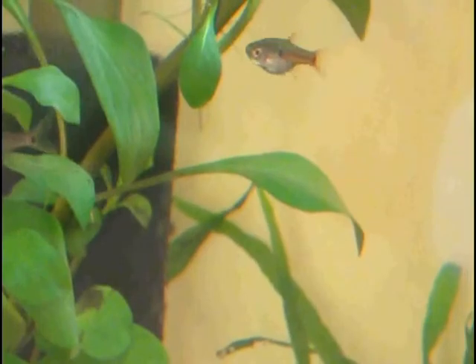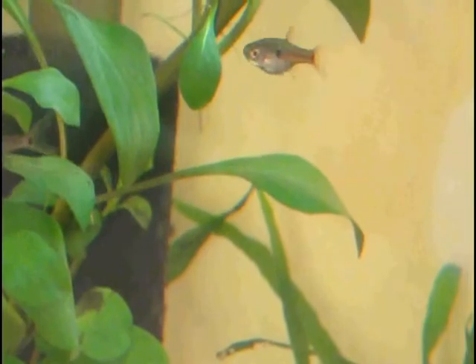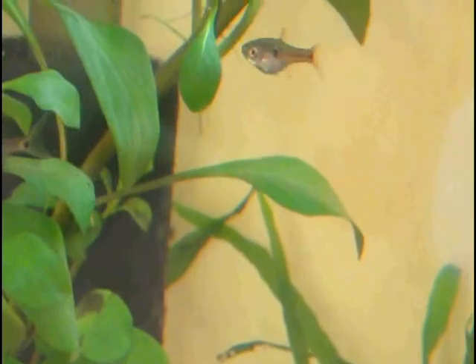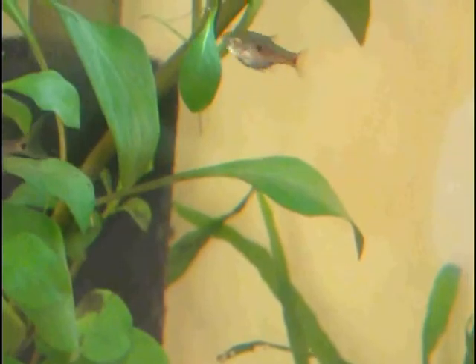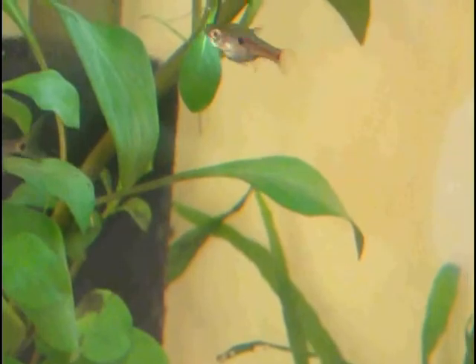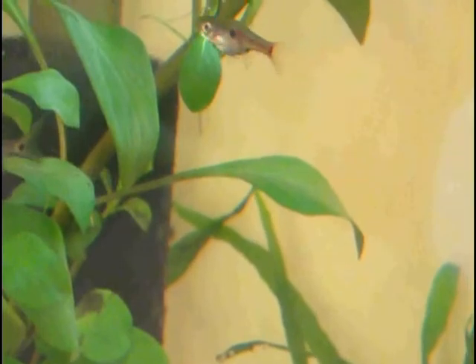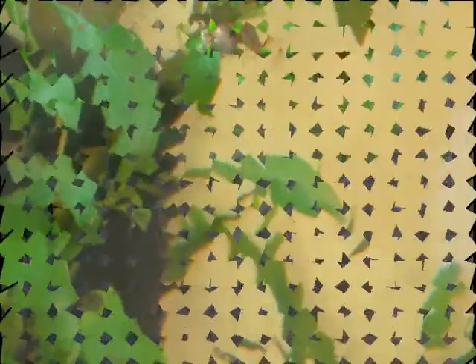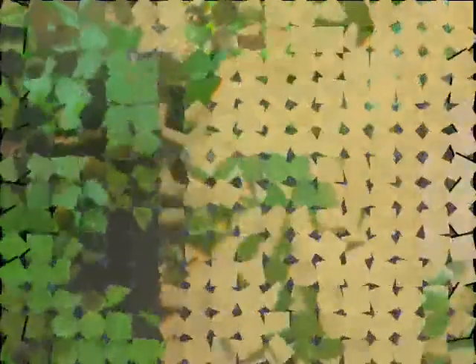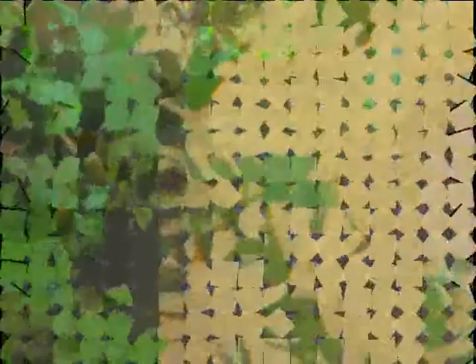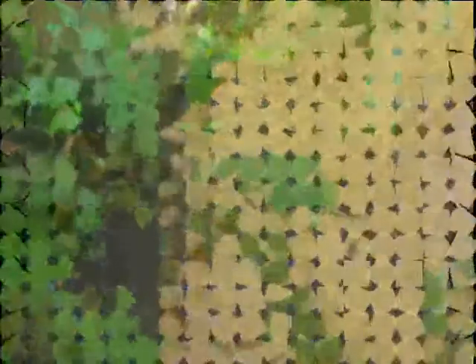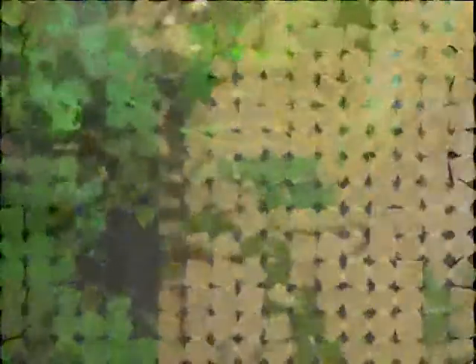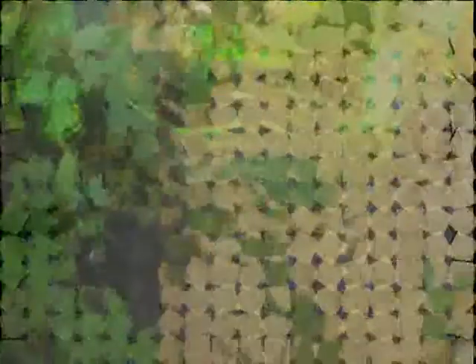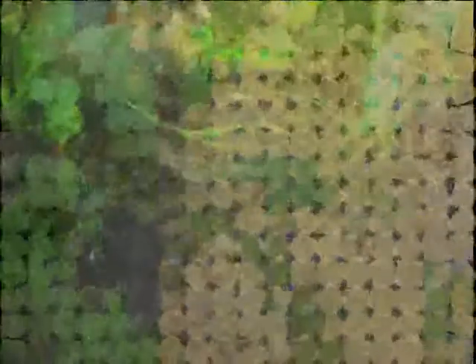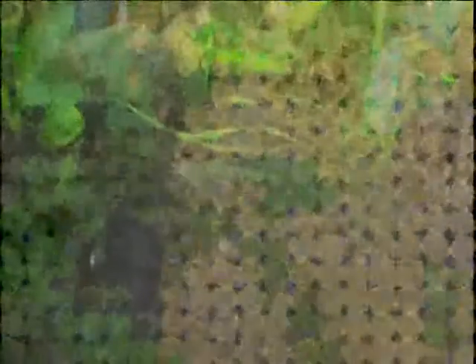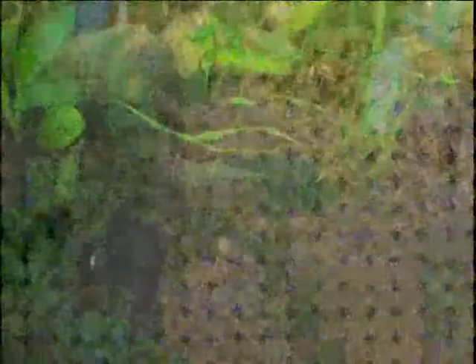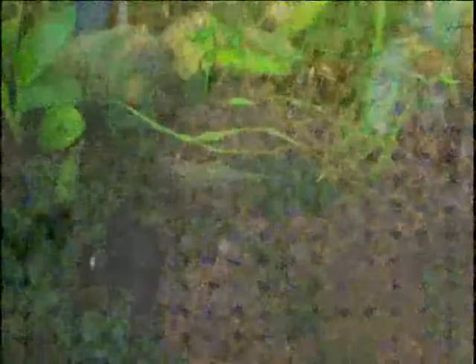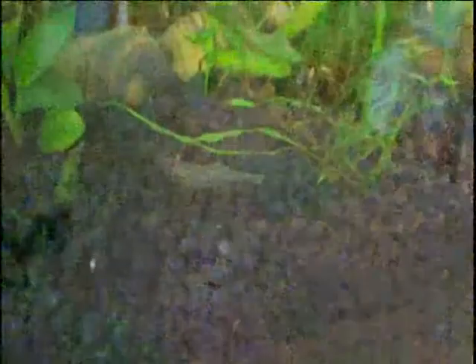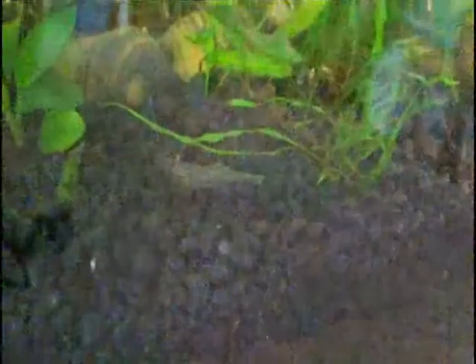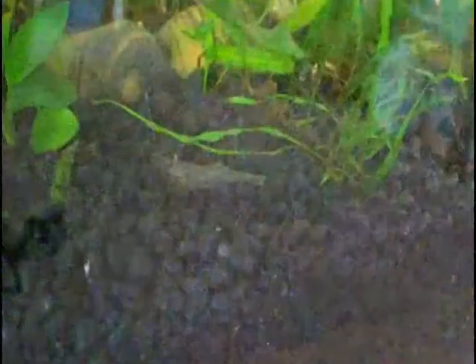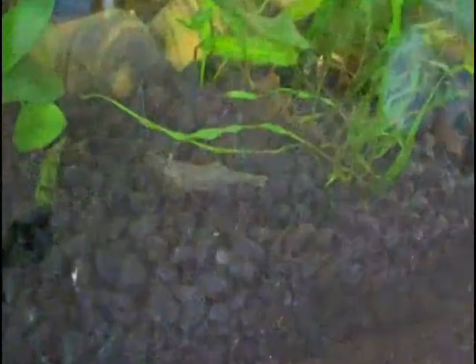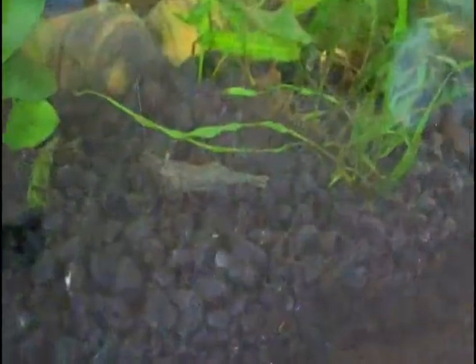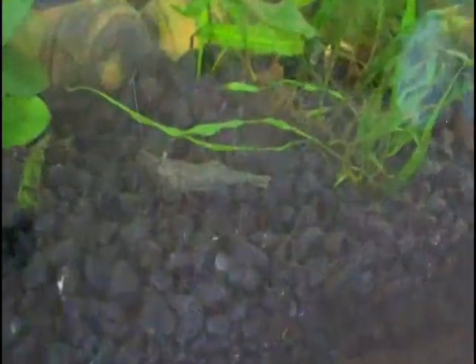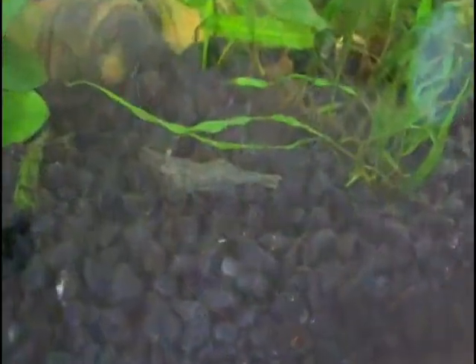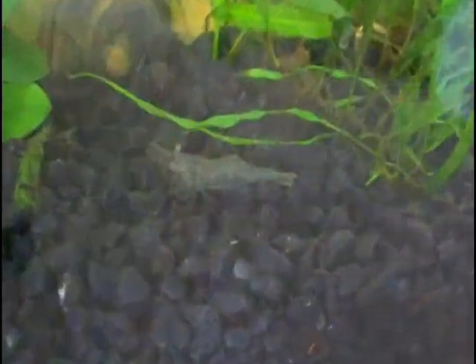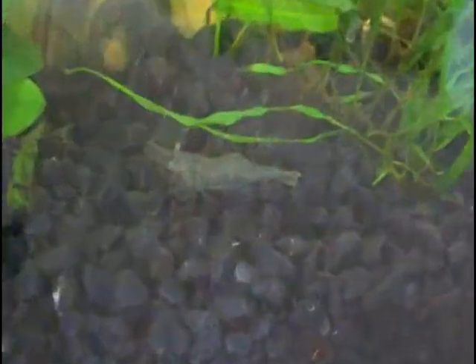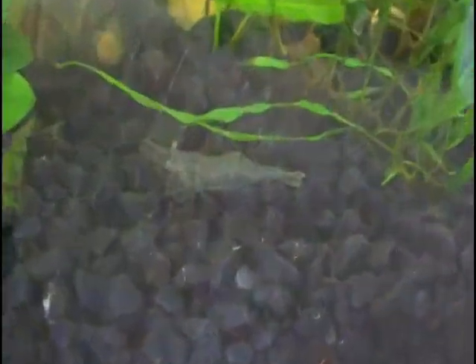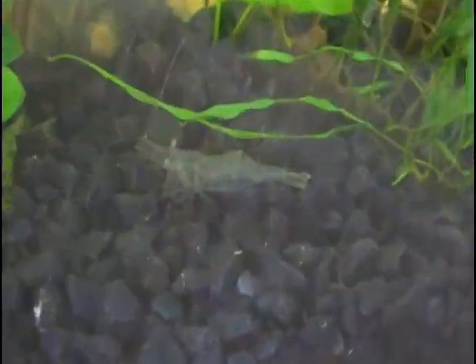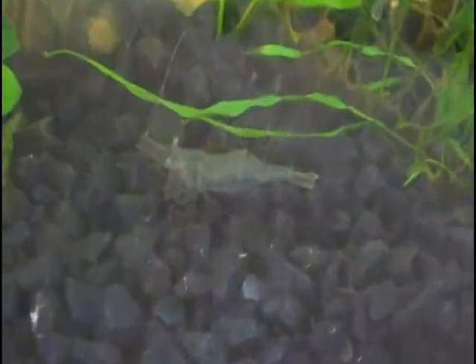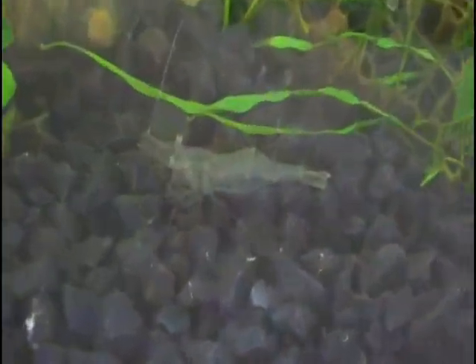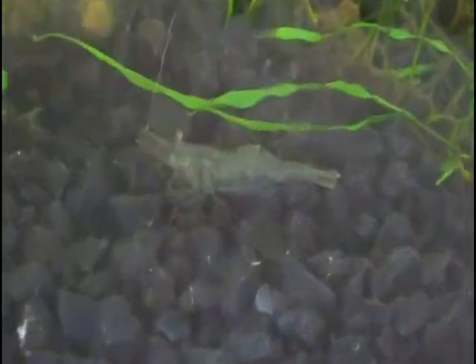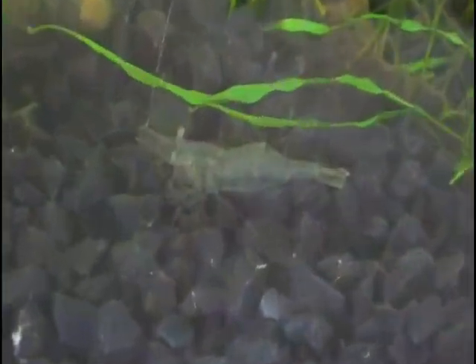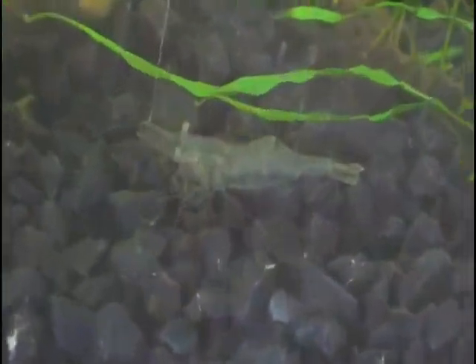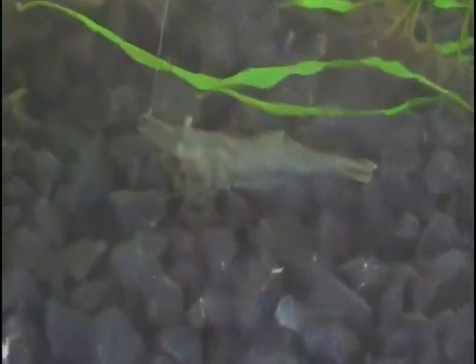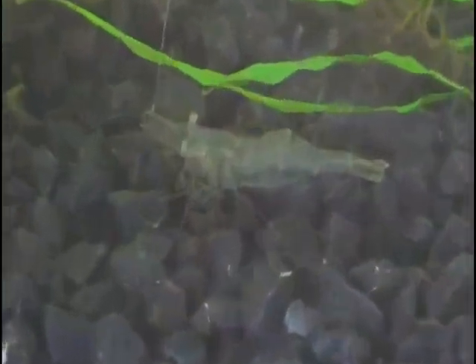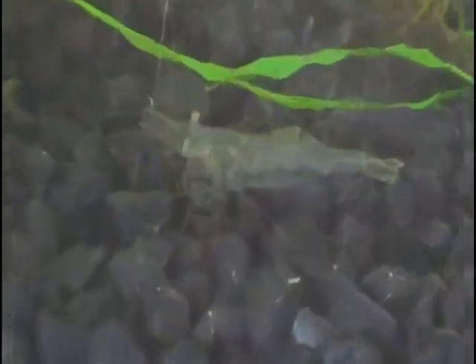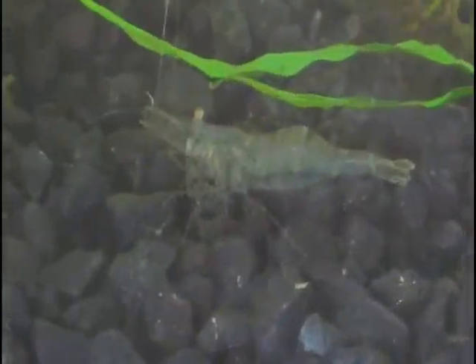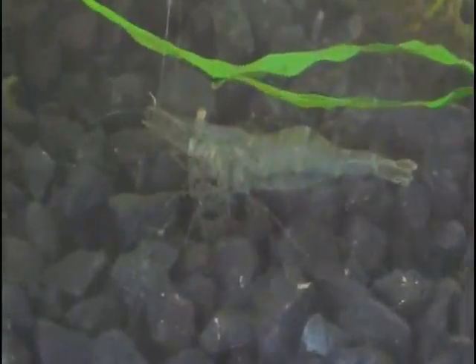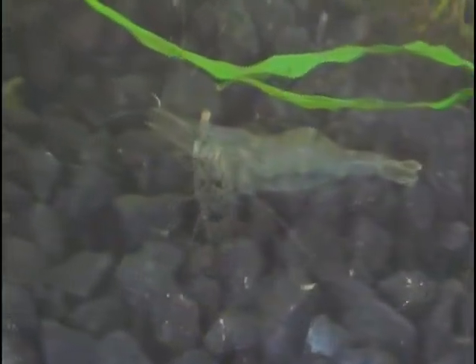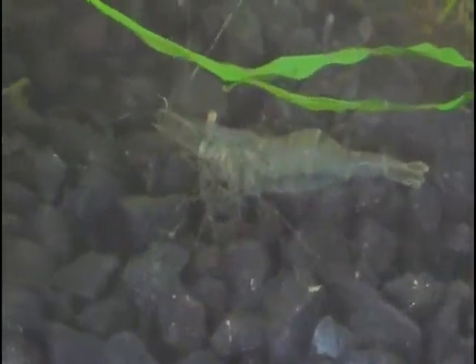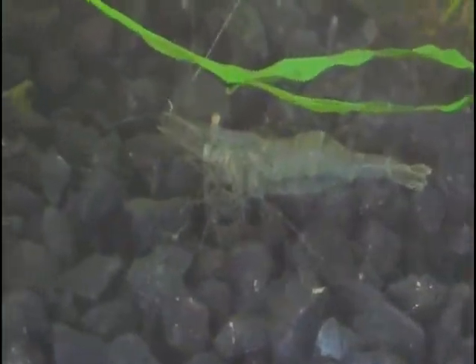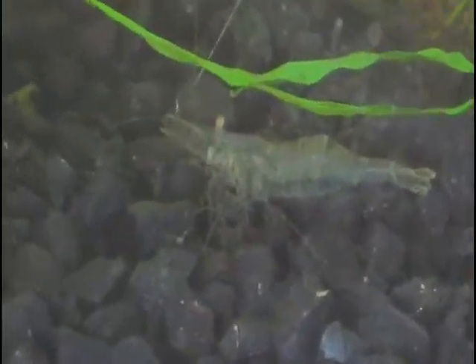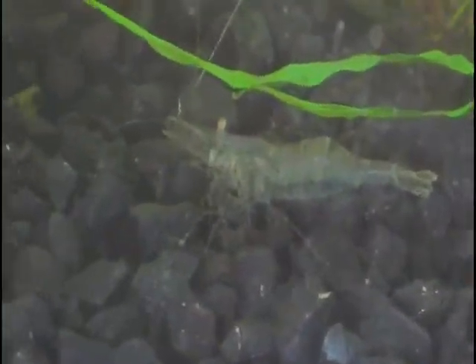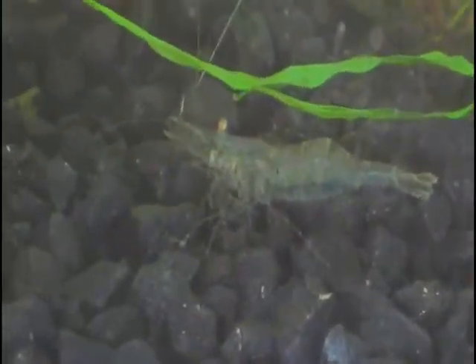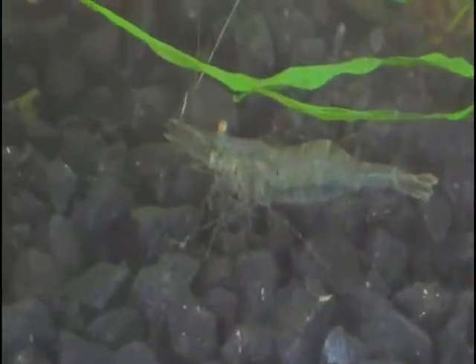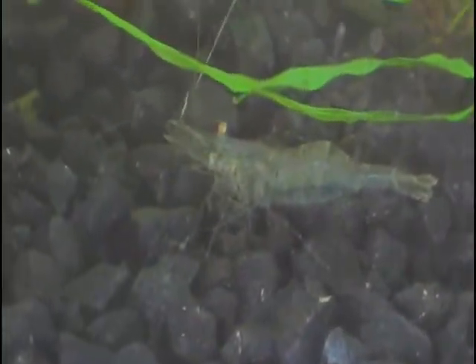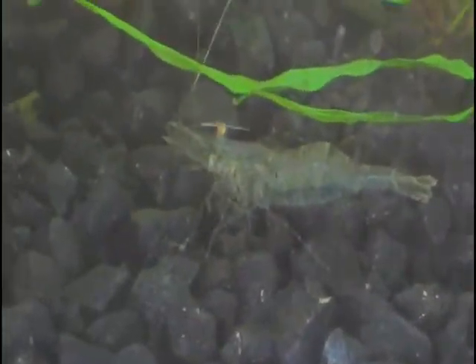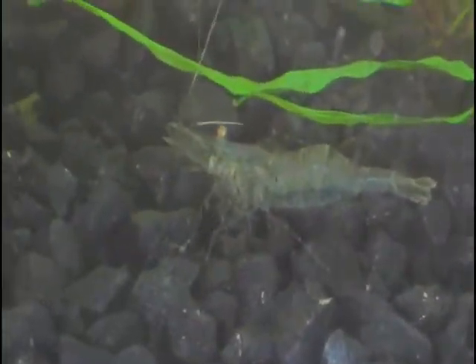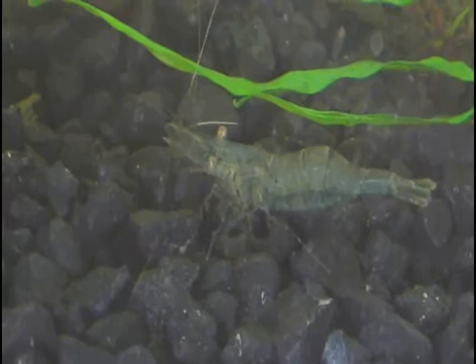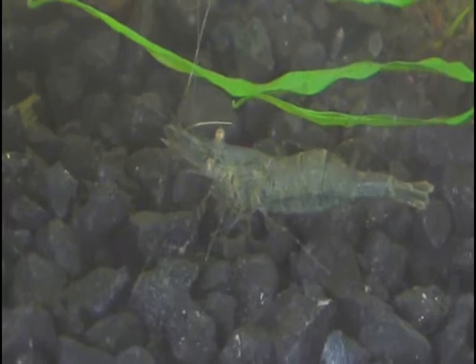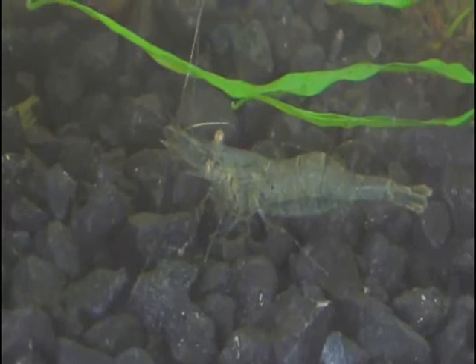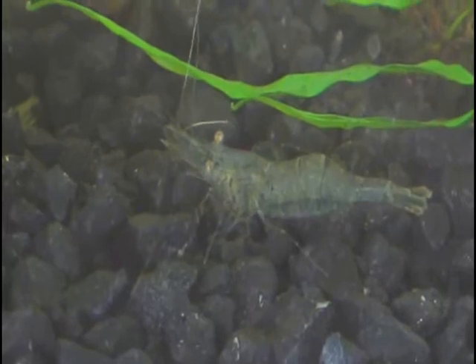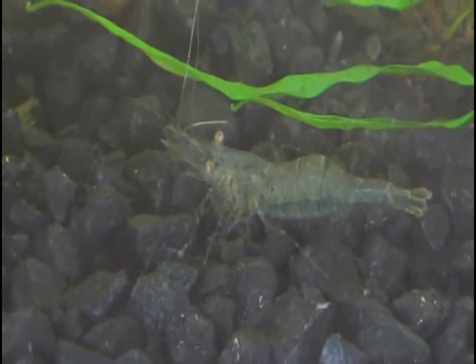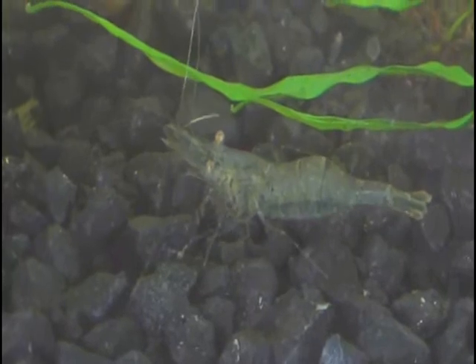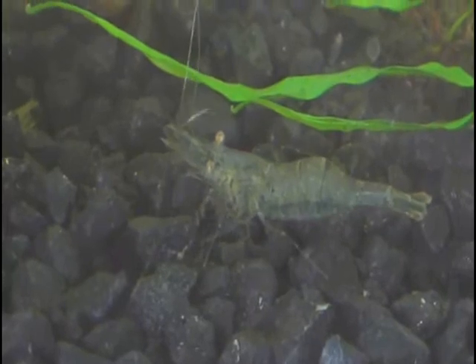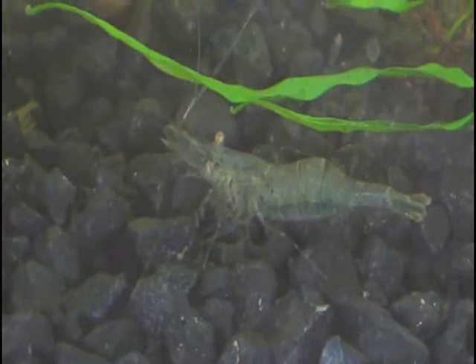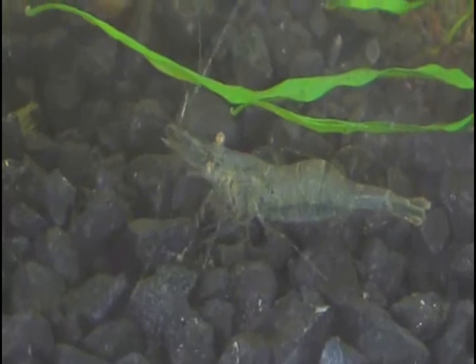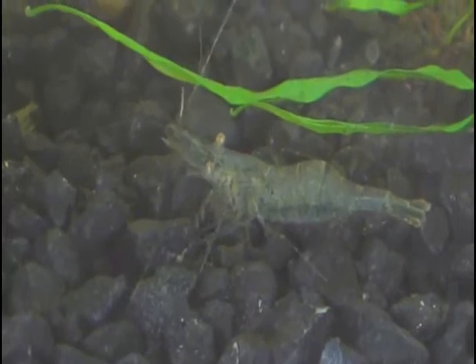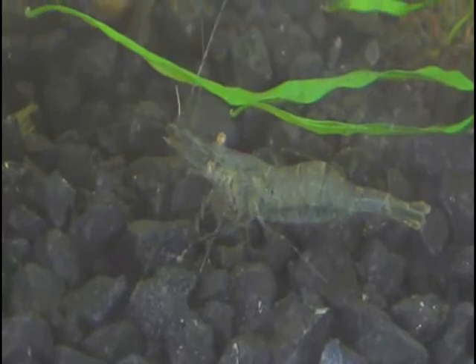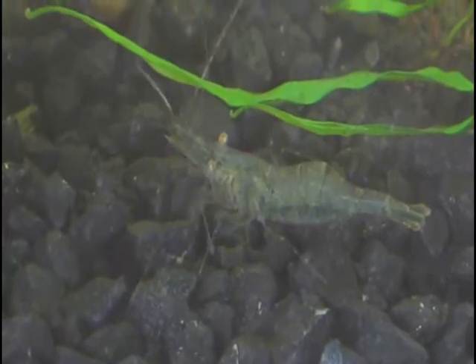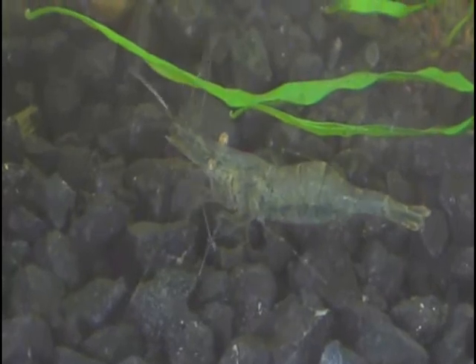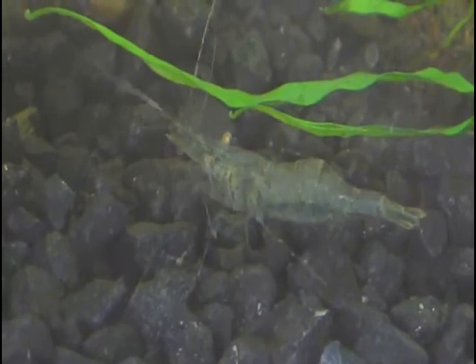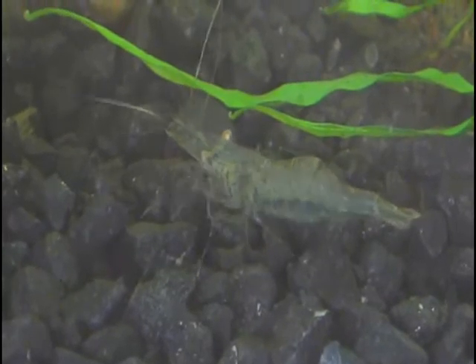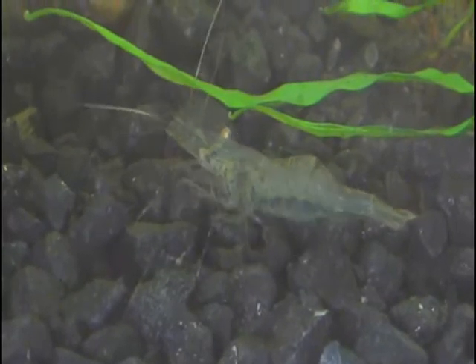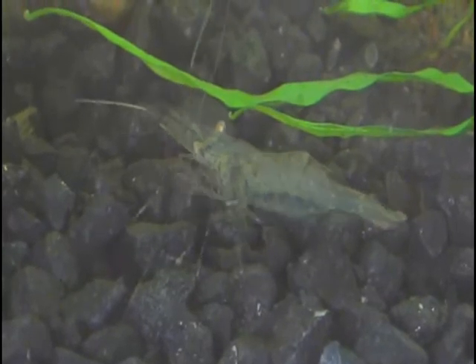There's also some shrimp — you can see them back there. I just got some ghost shrimp so they could eat the leftover food that falls to the bottom.